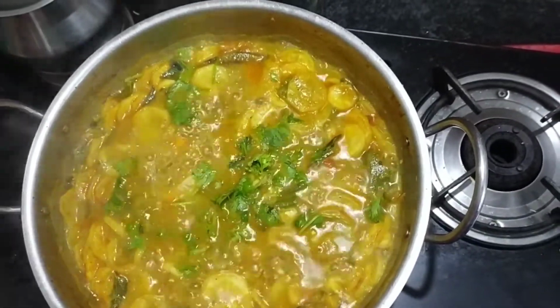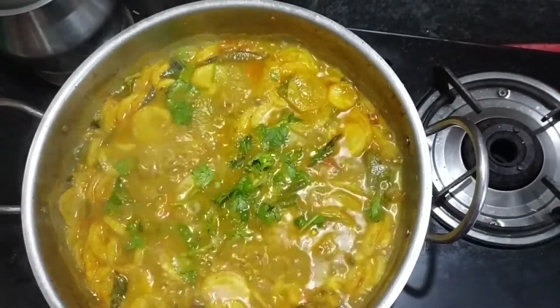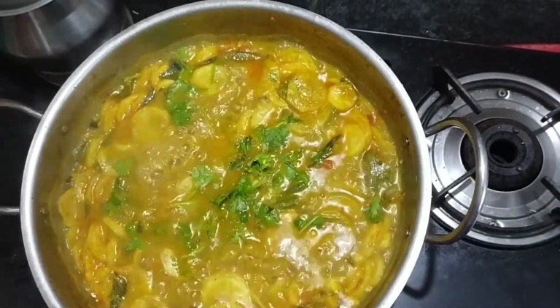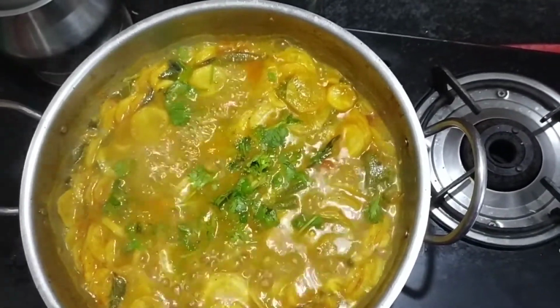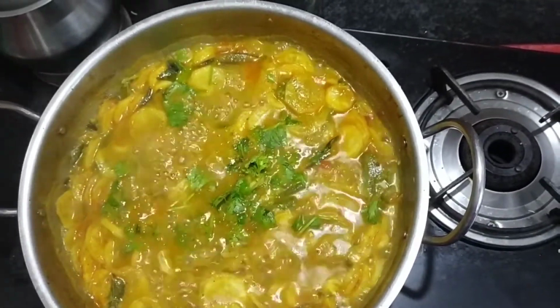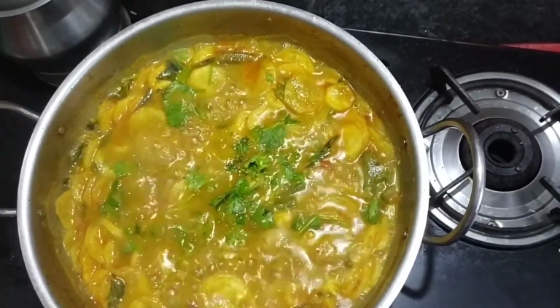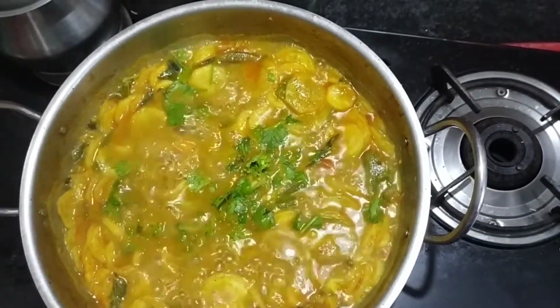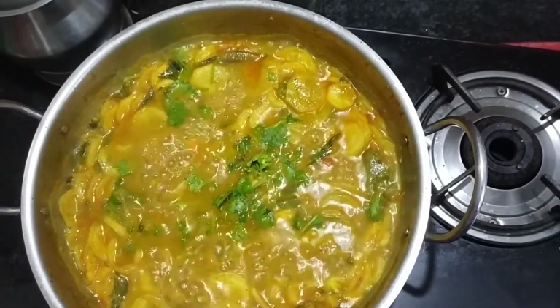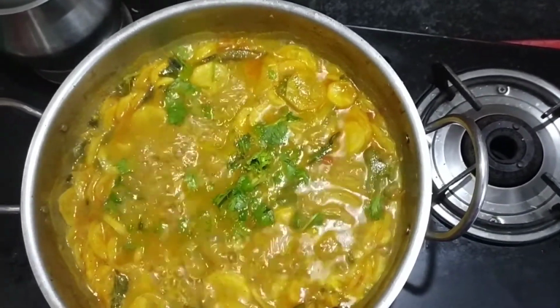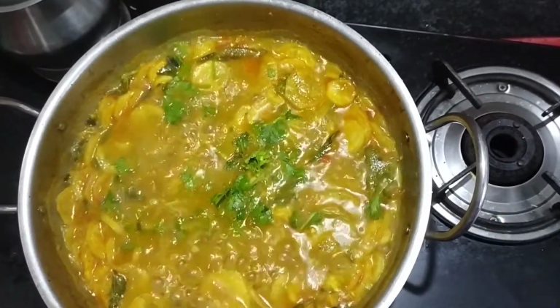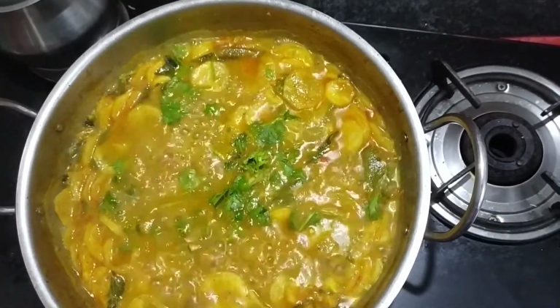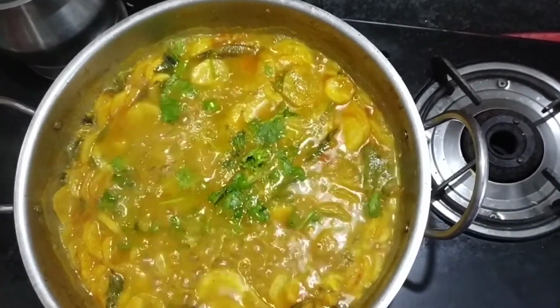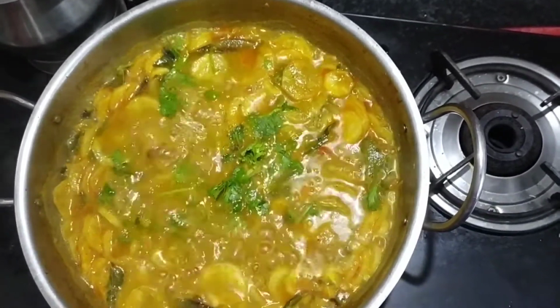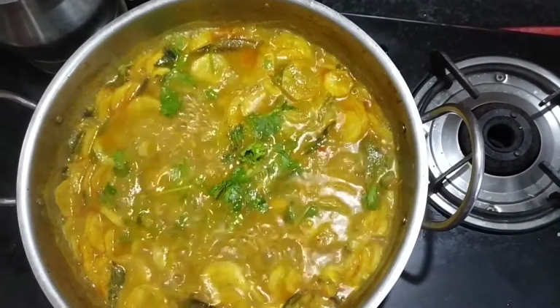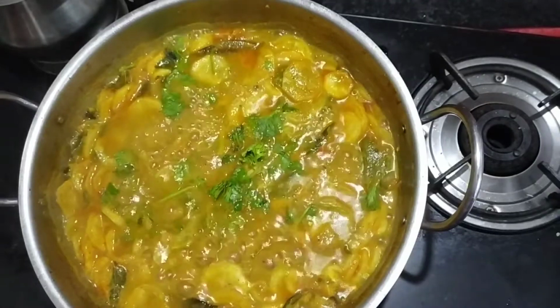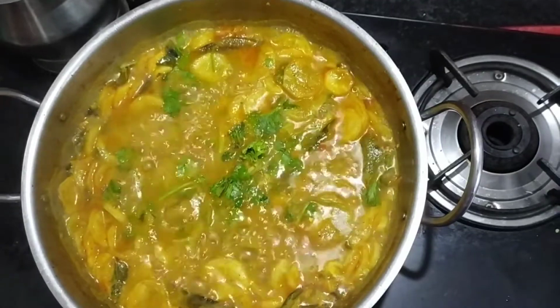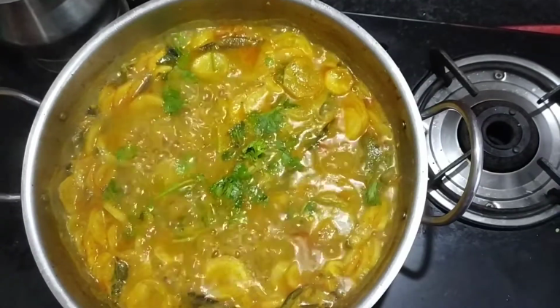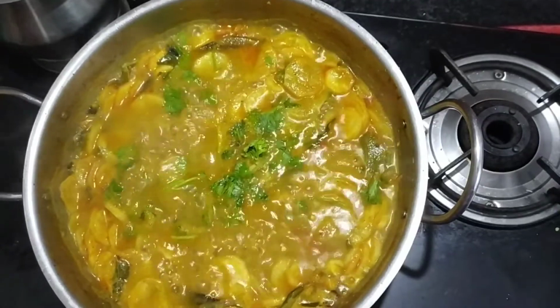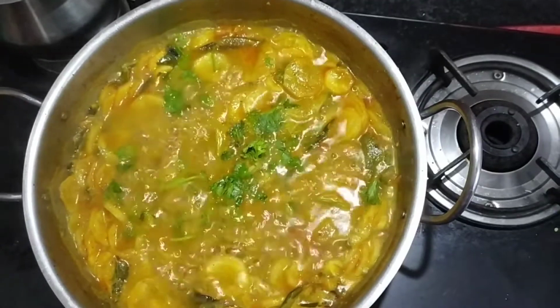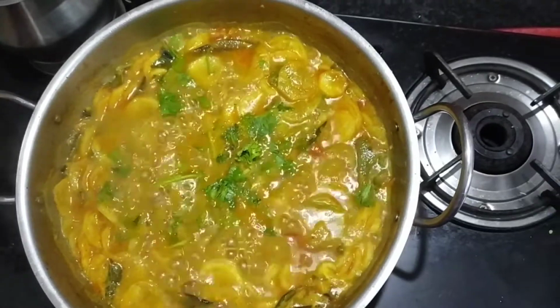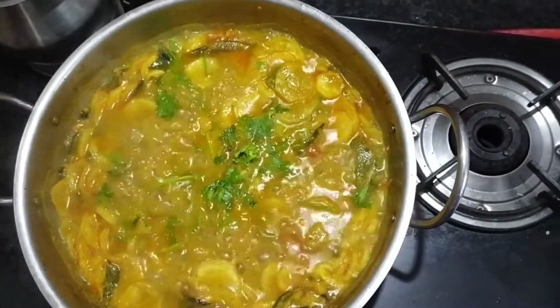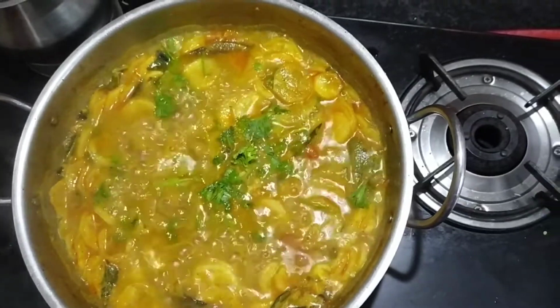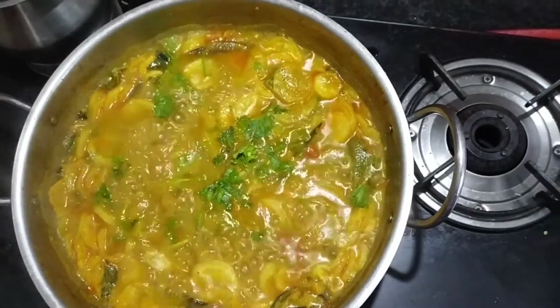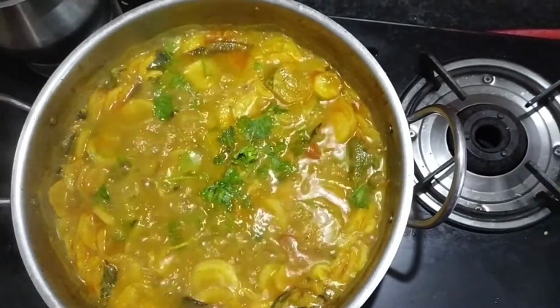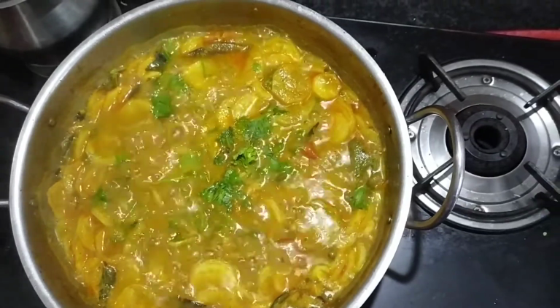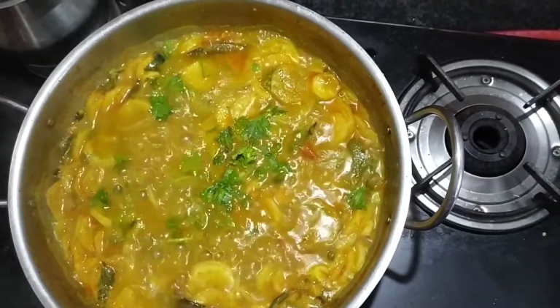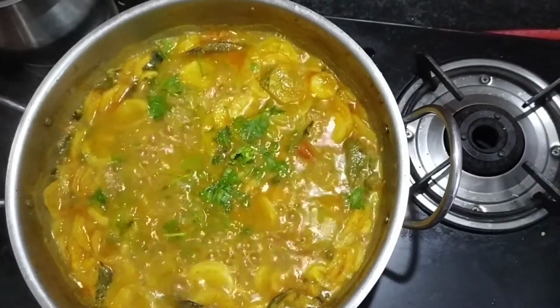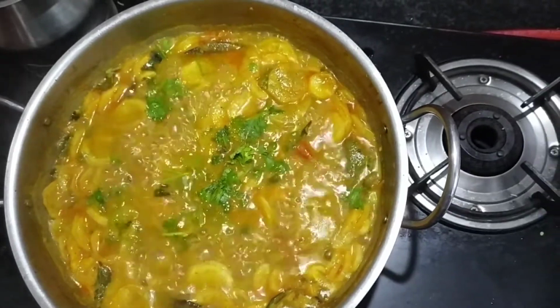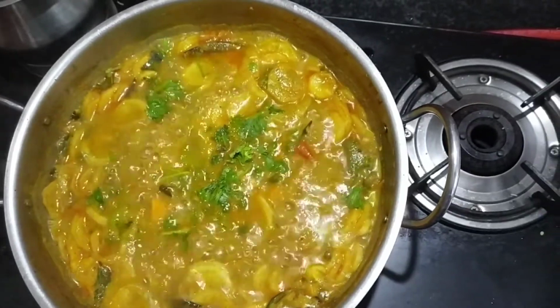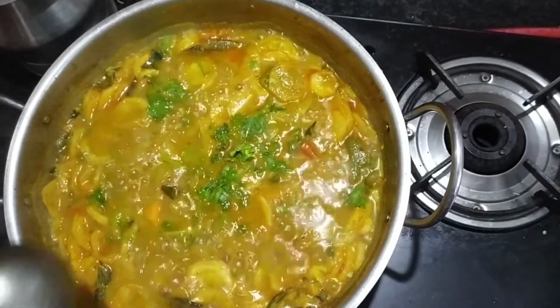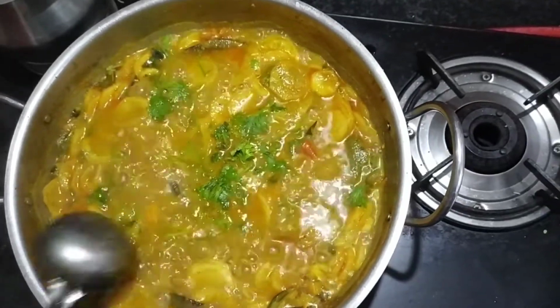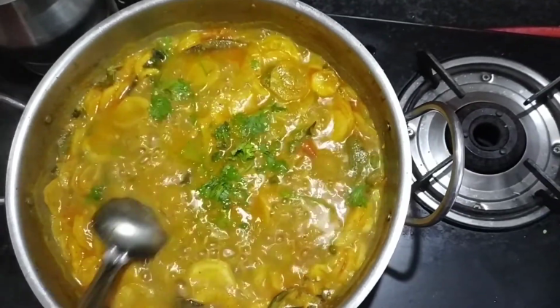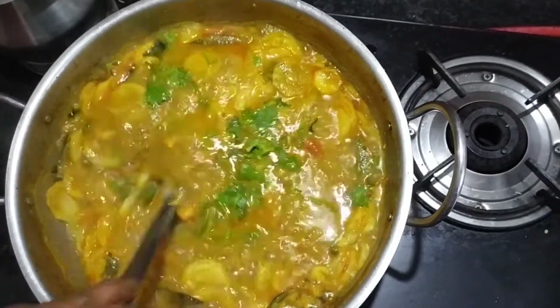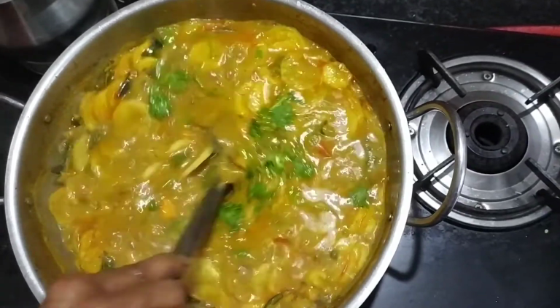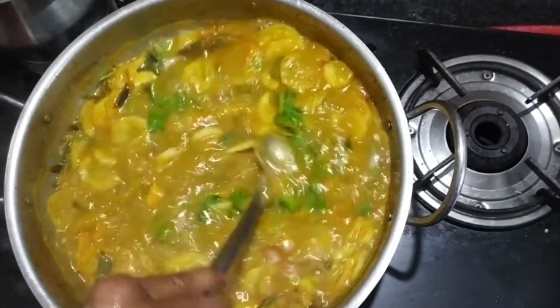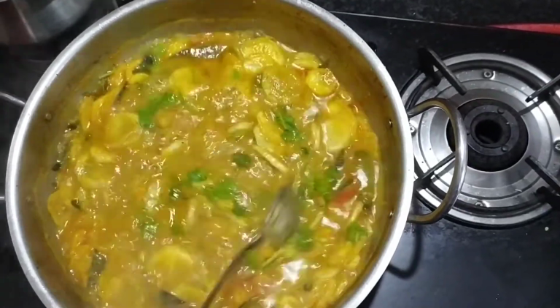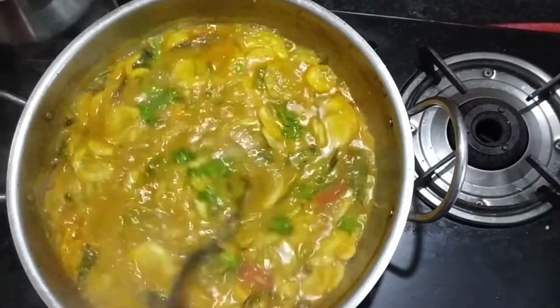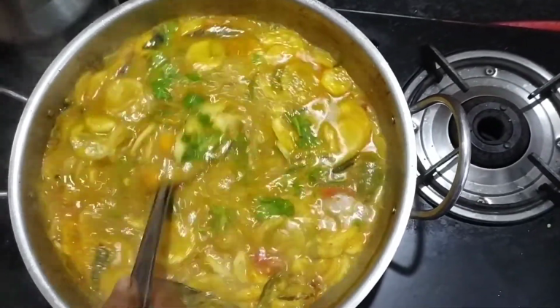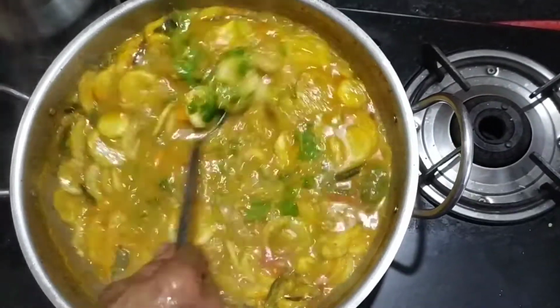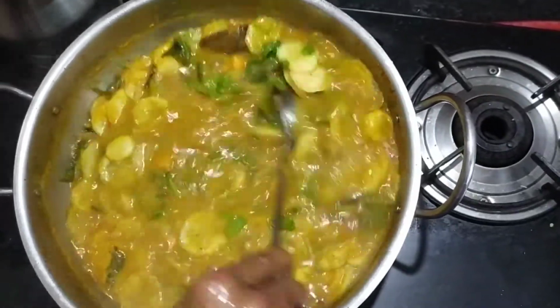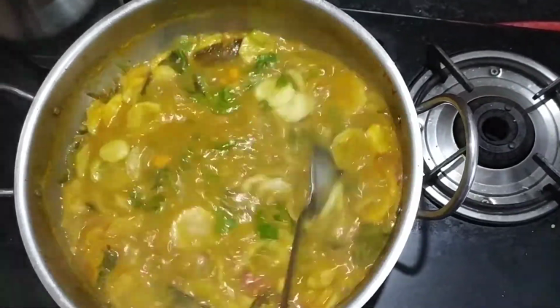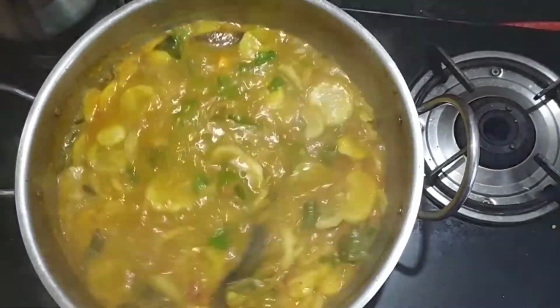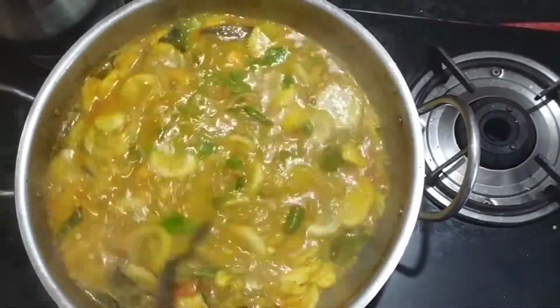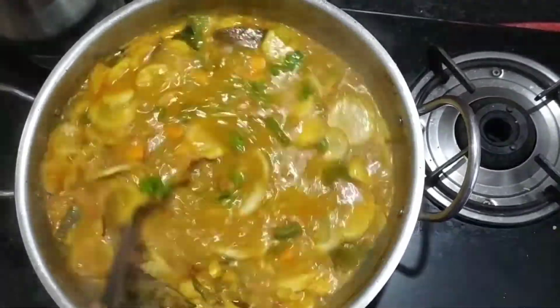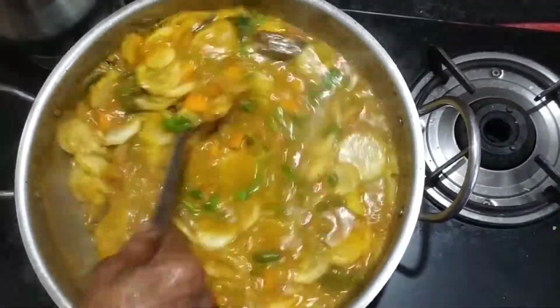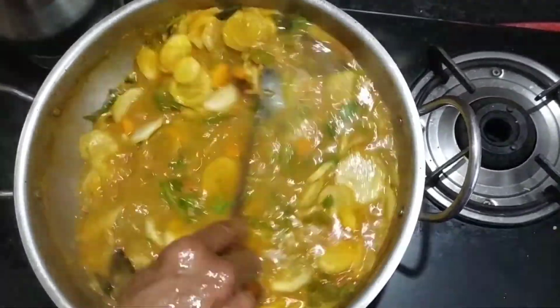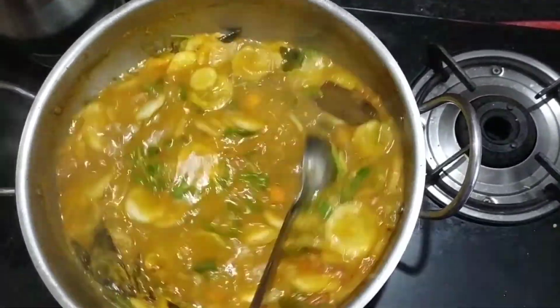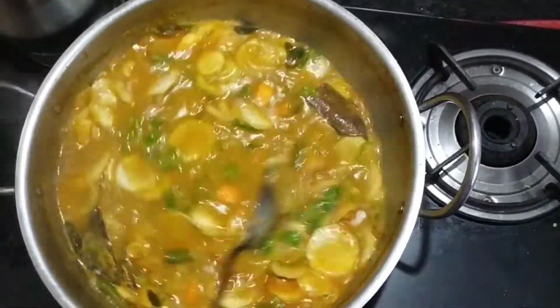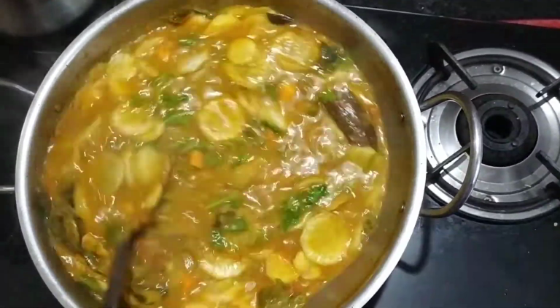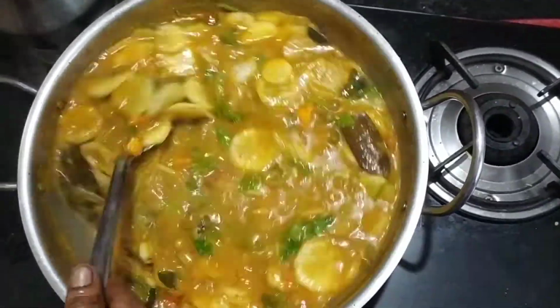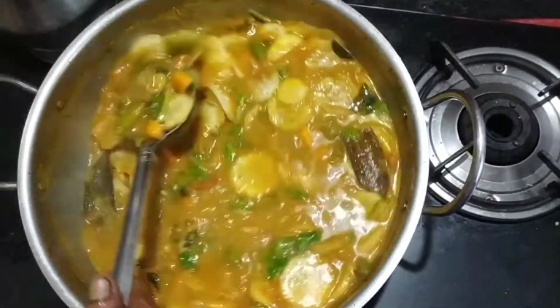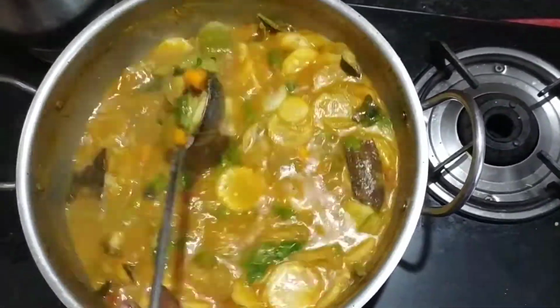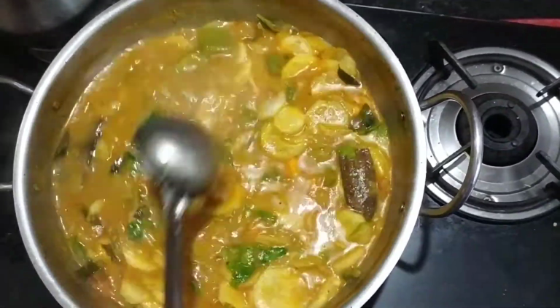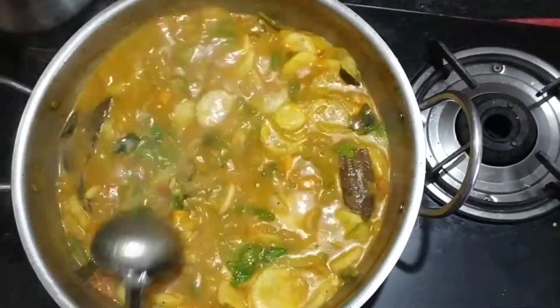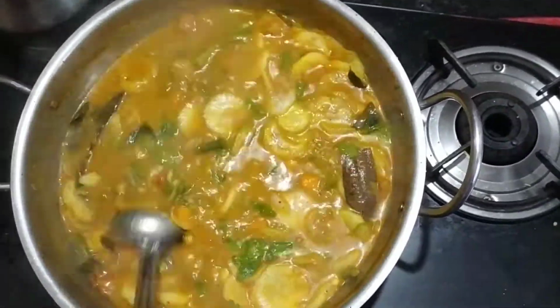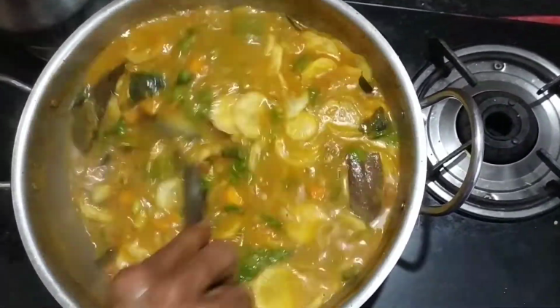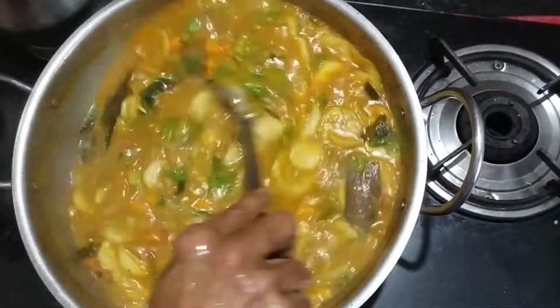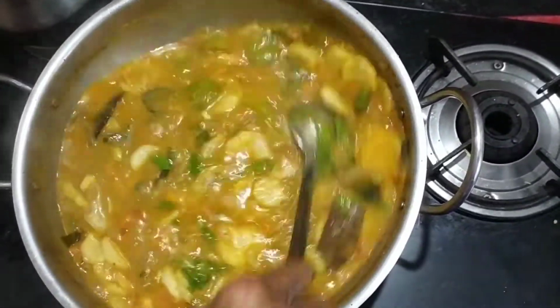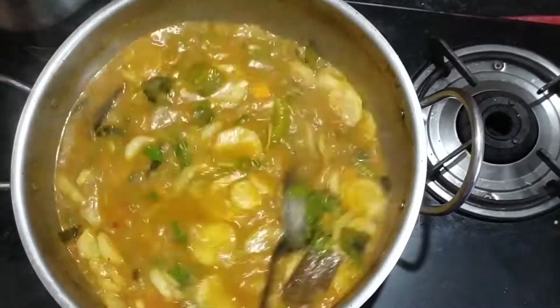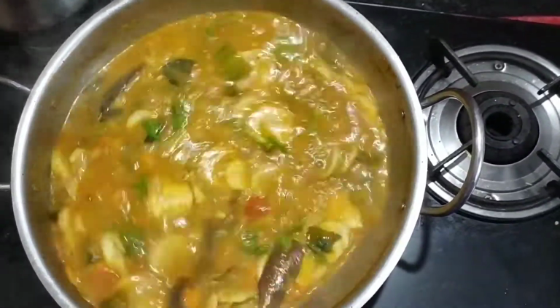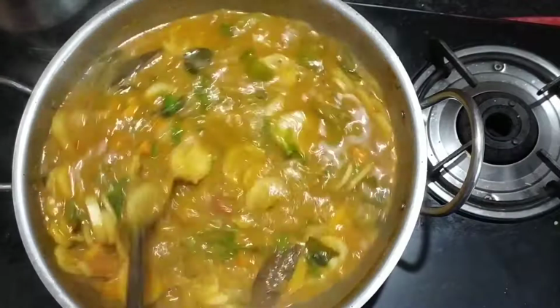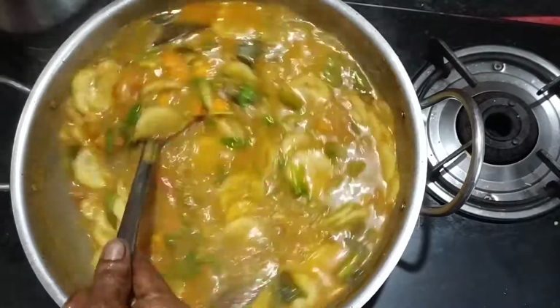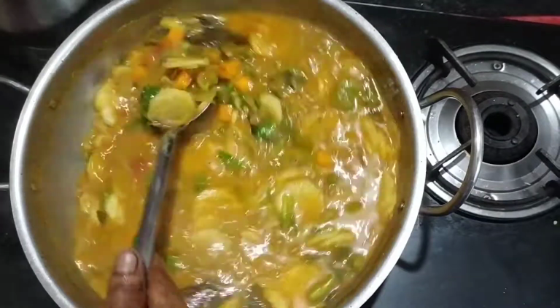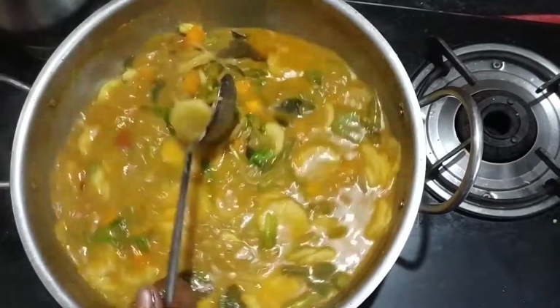Put a bit of salt. This is the sauce. Ready!